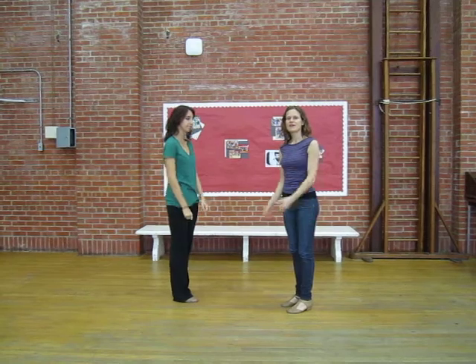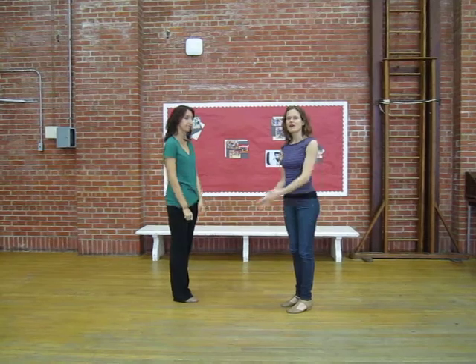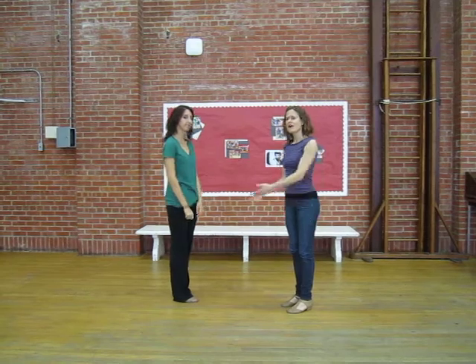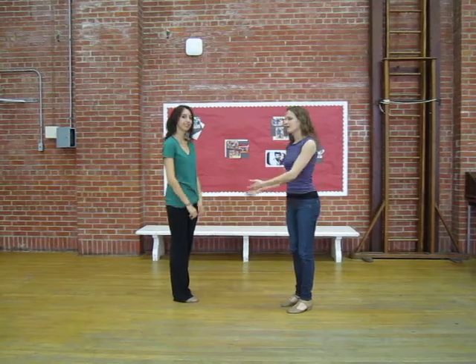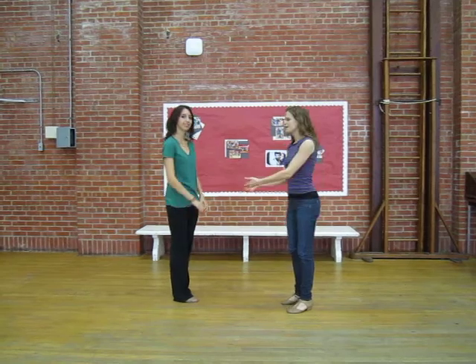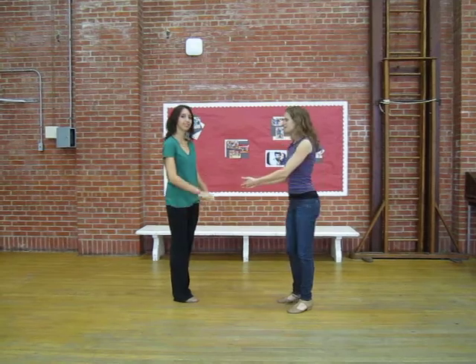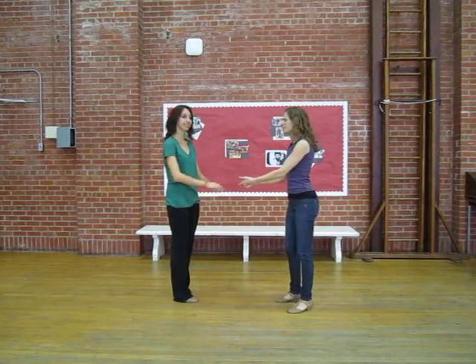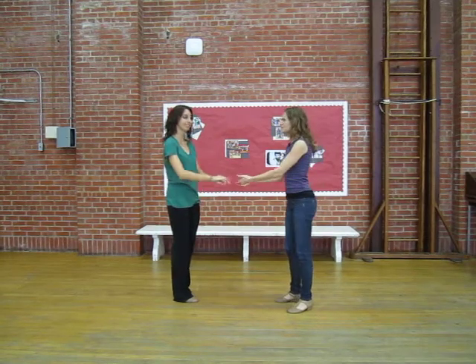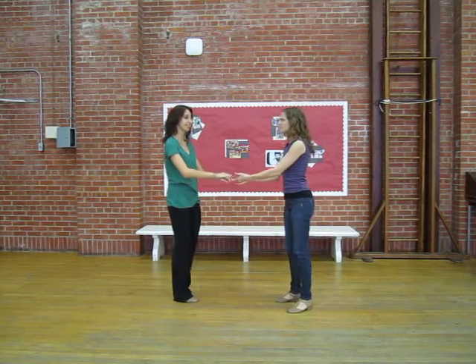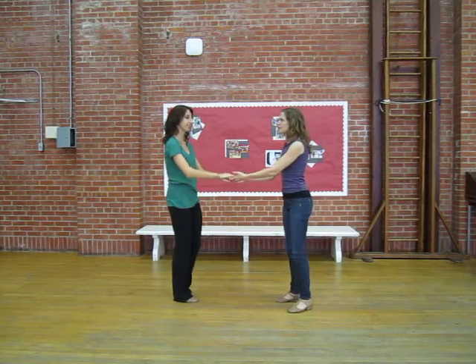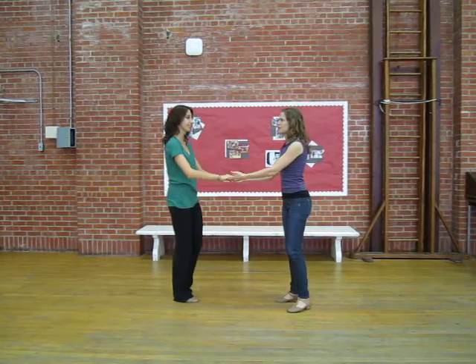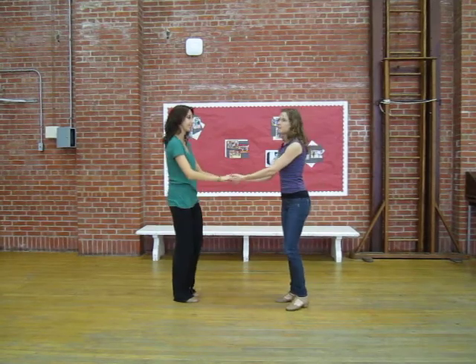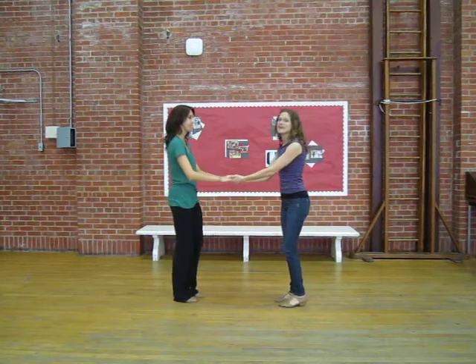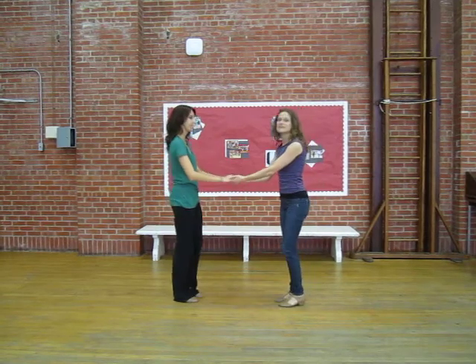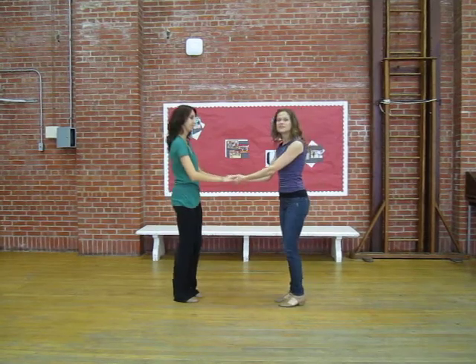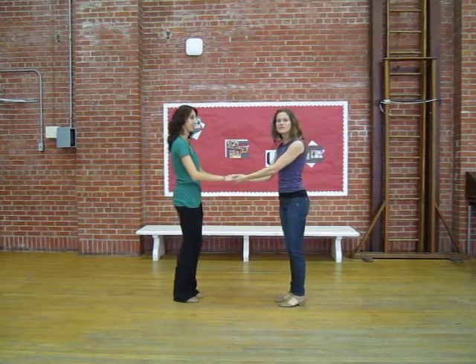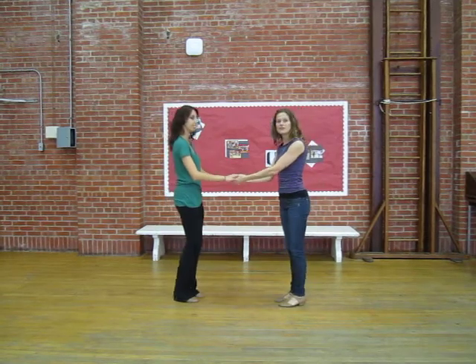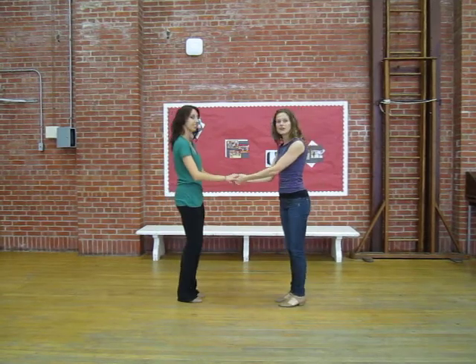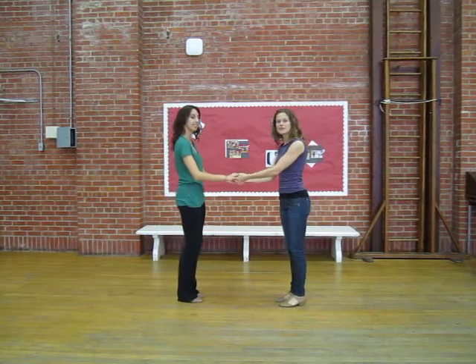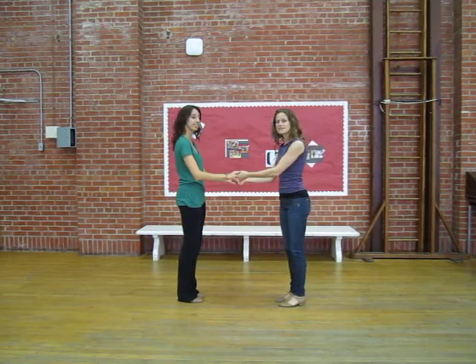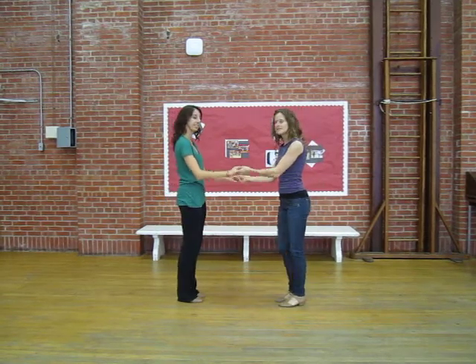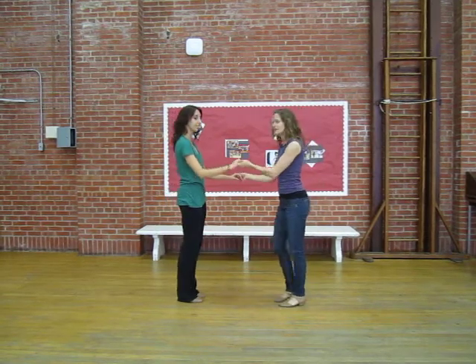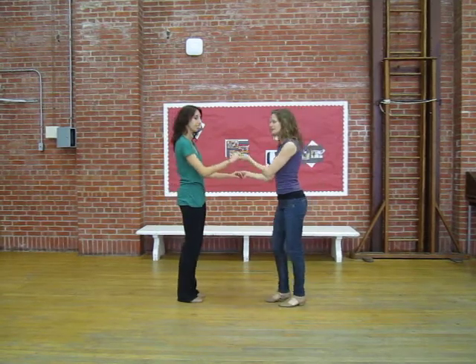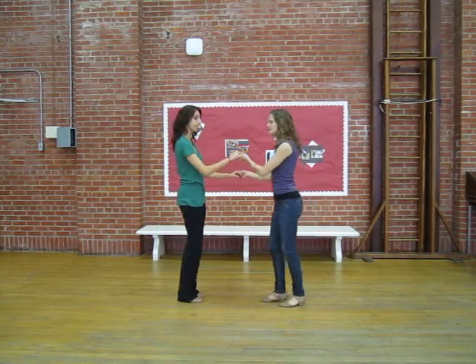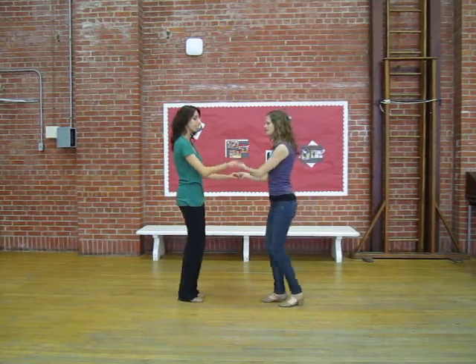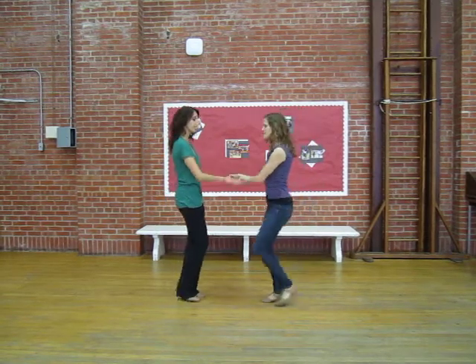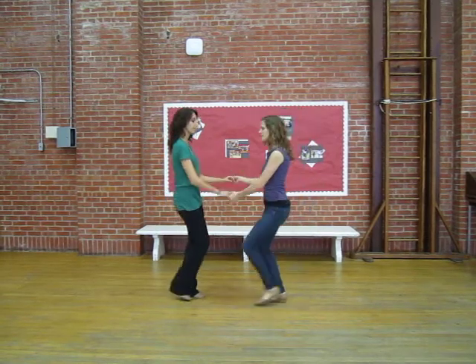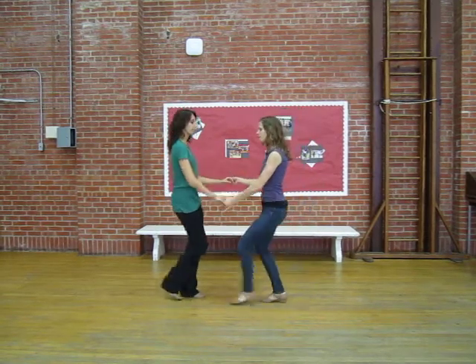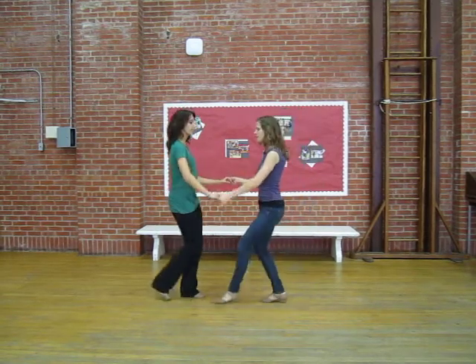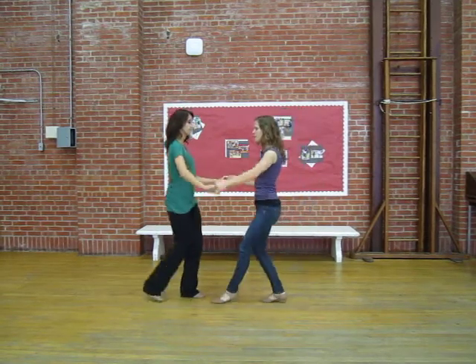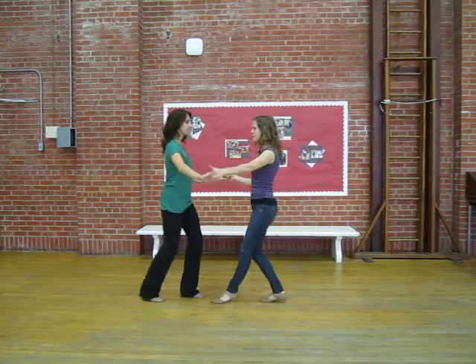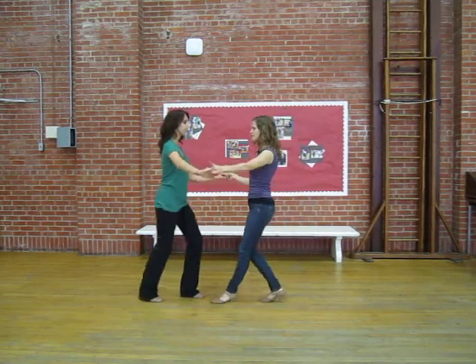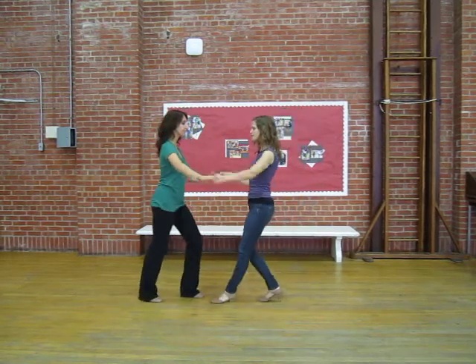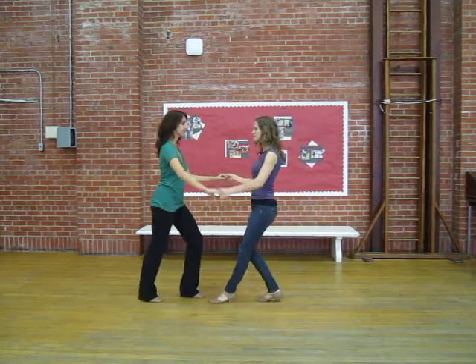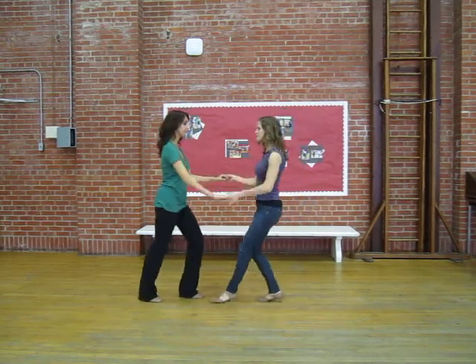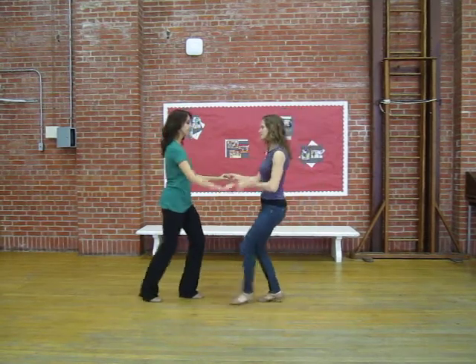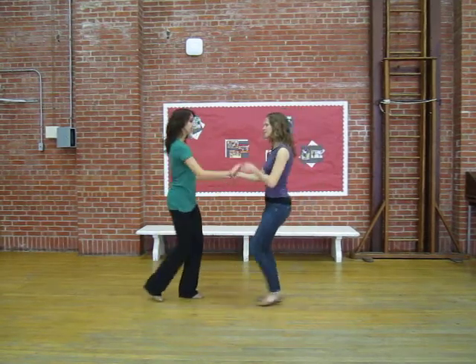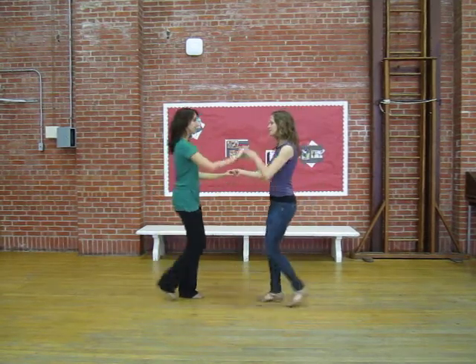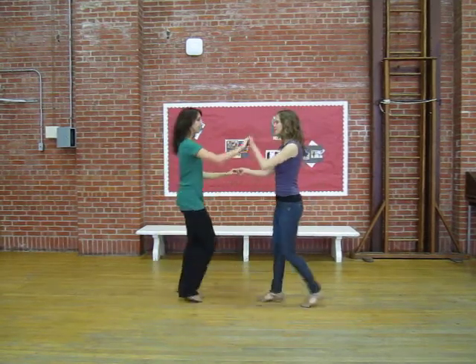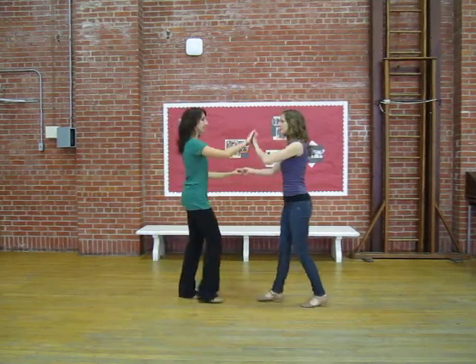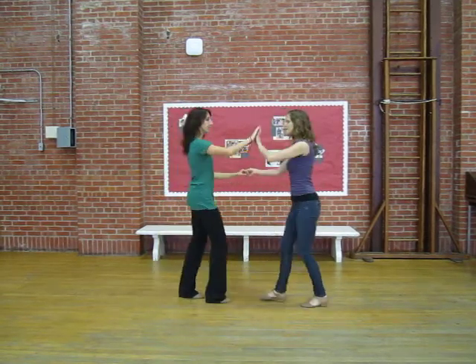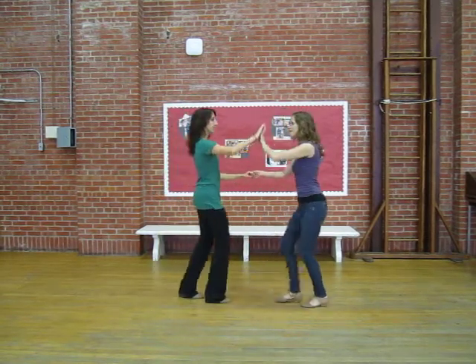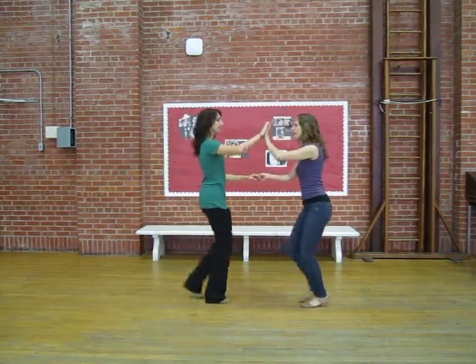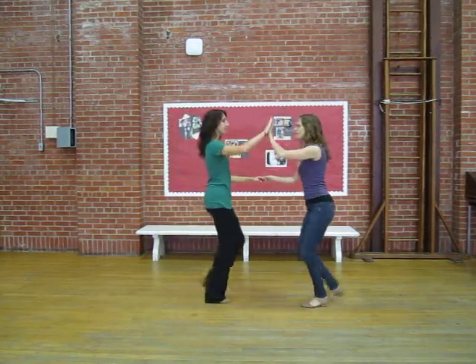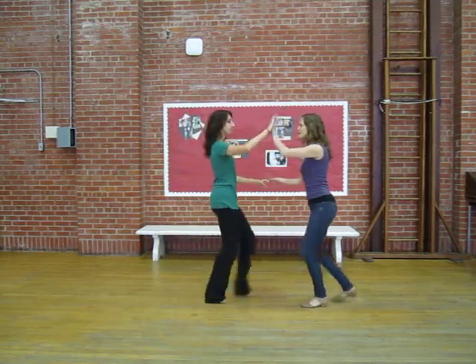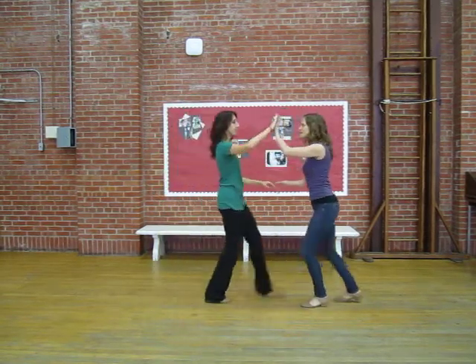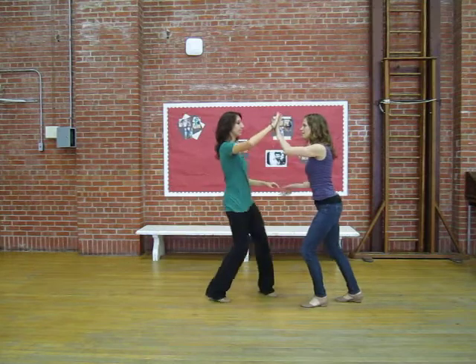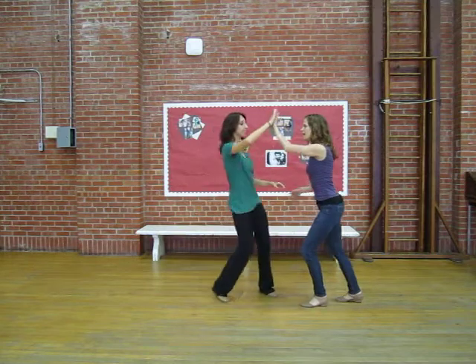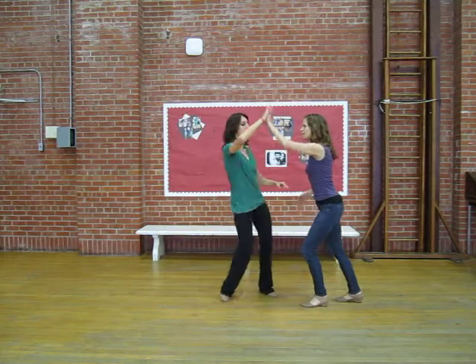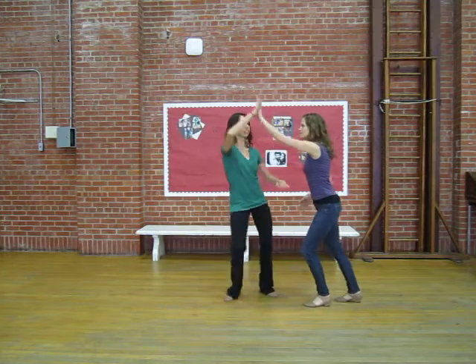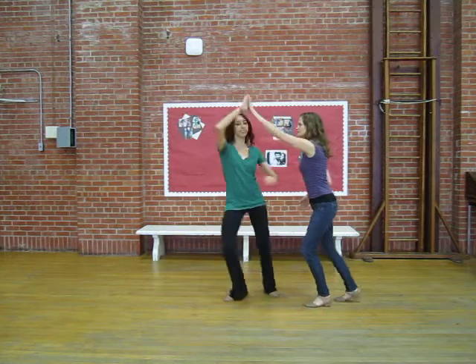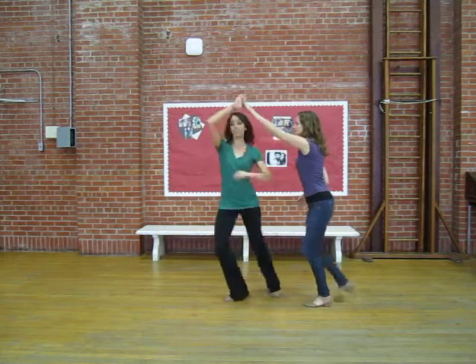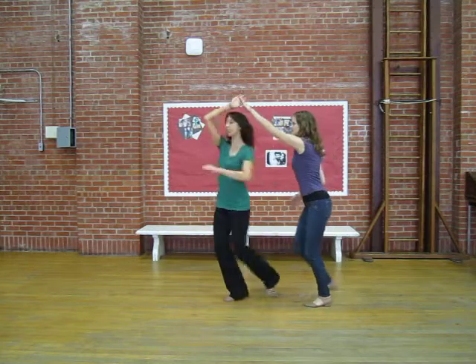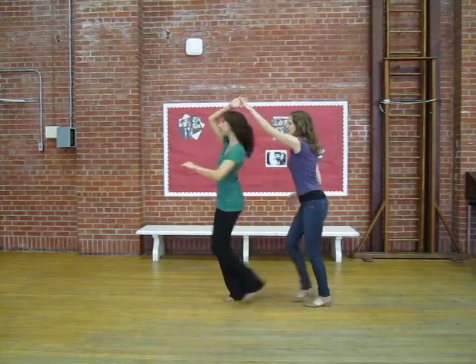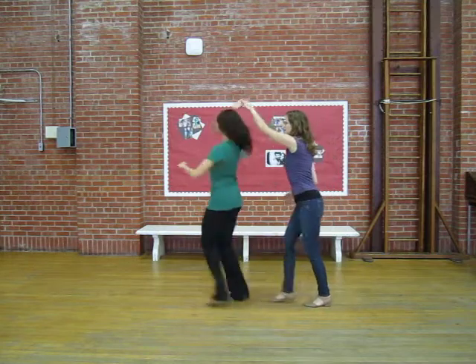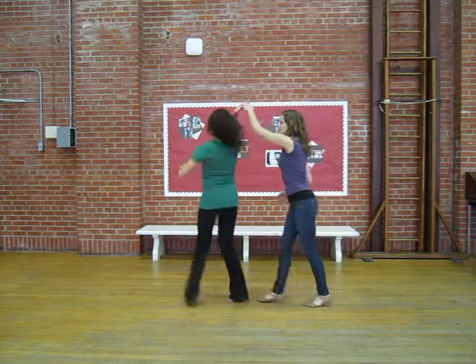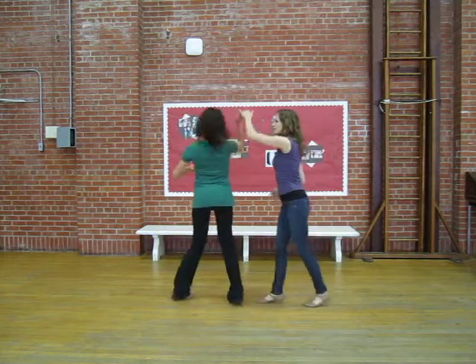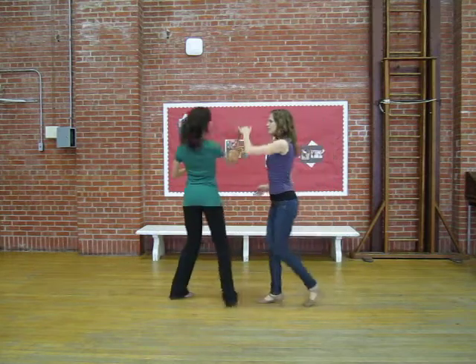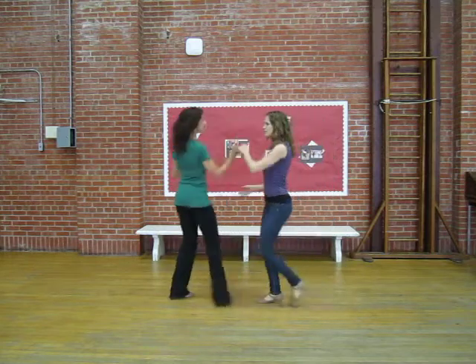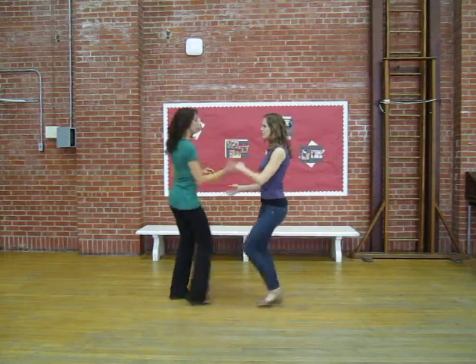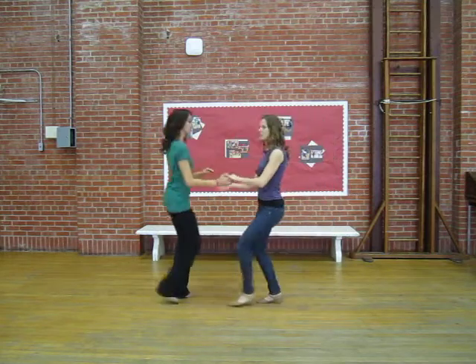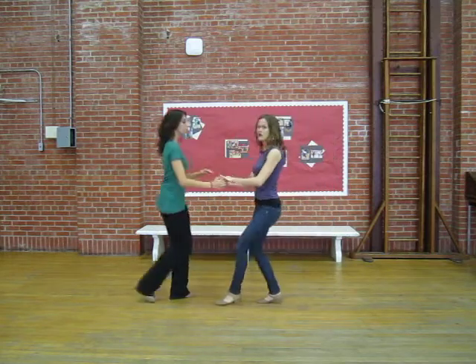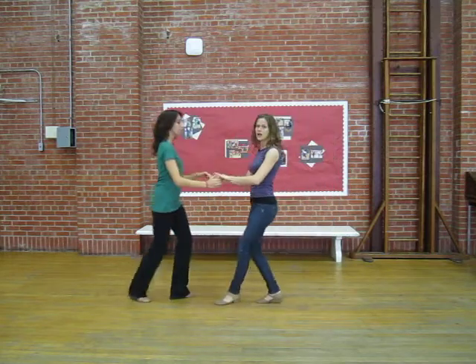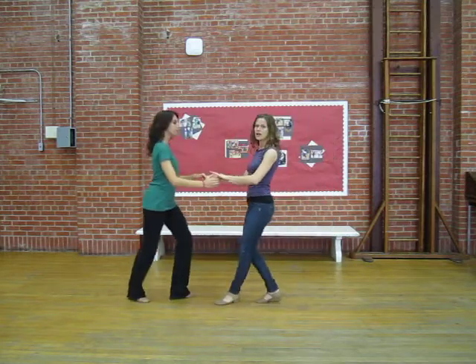Alright, salsa. Our basic turns were 1, 2, 3, 5, 6, 7 for the follow.